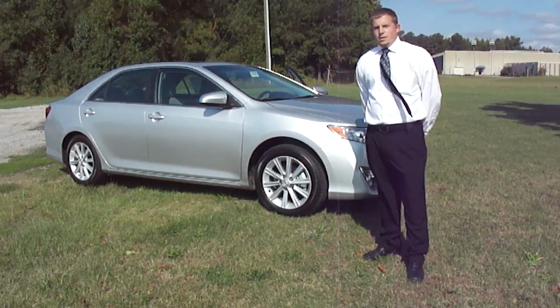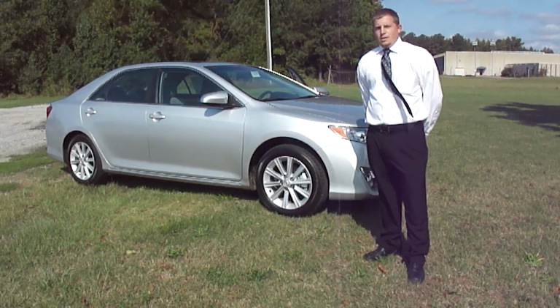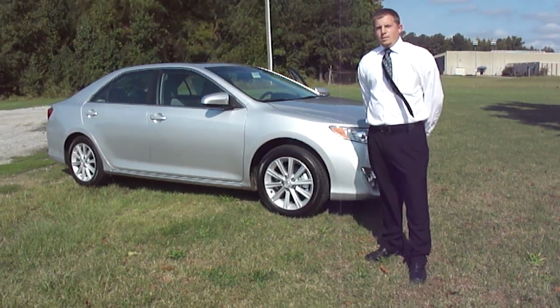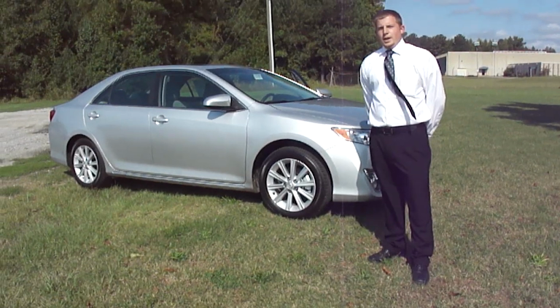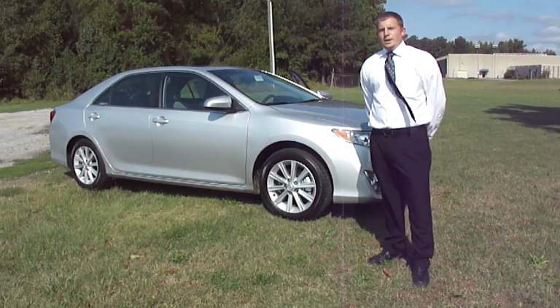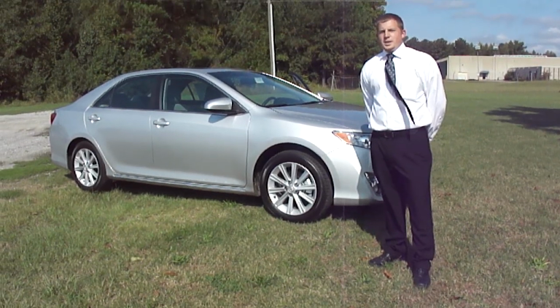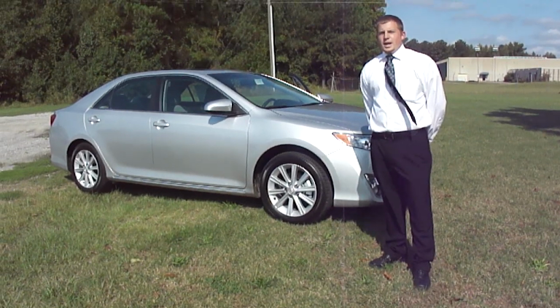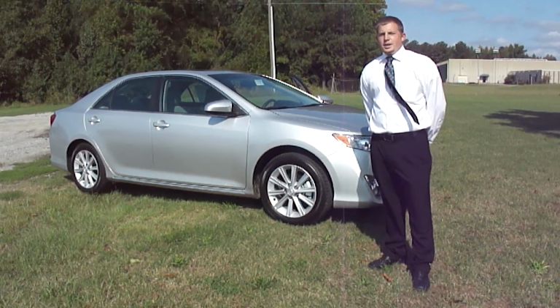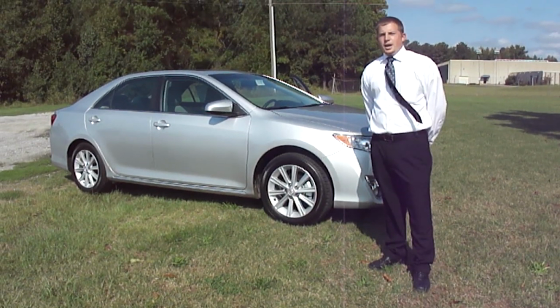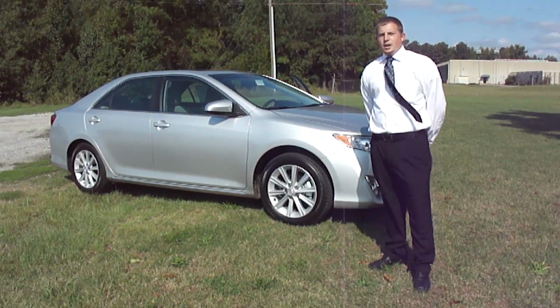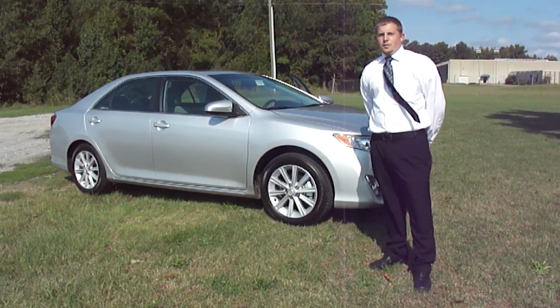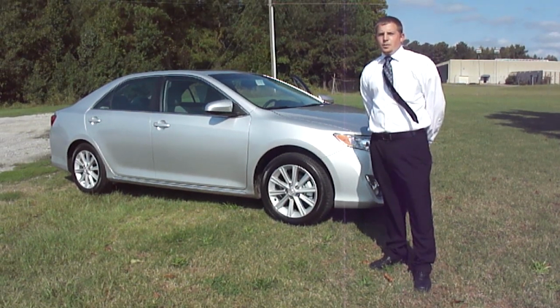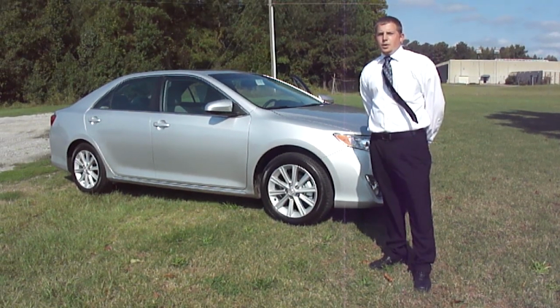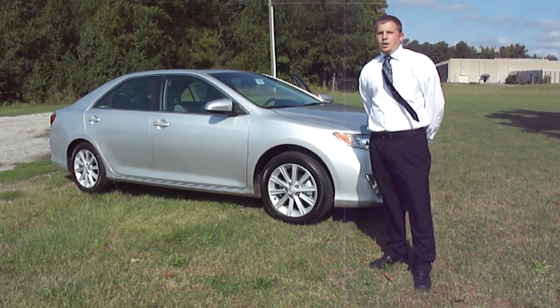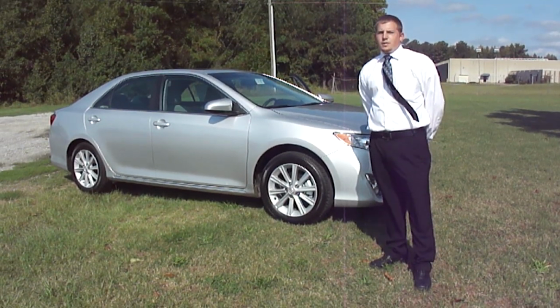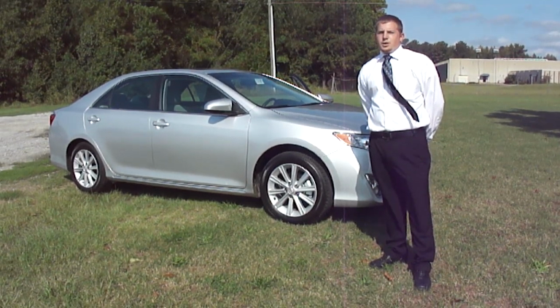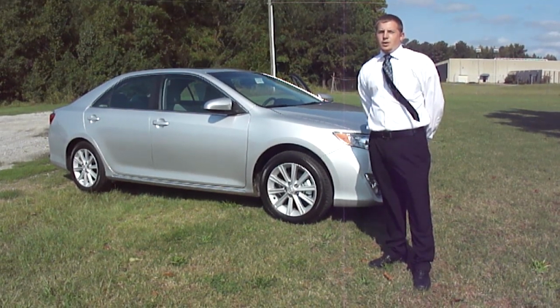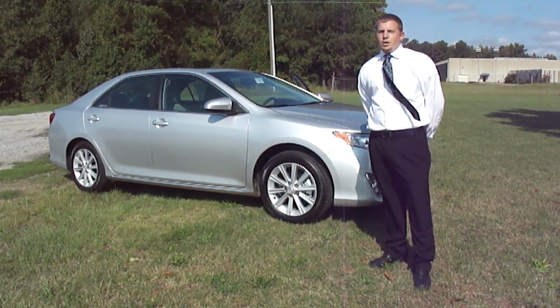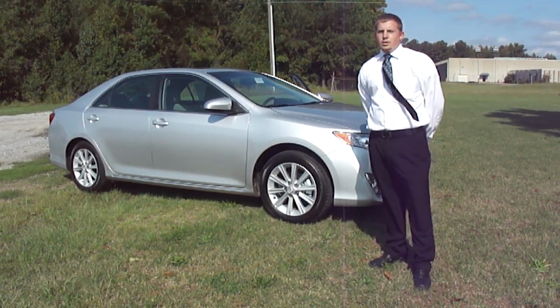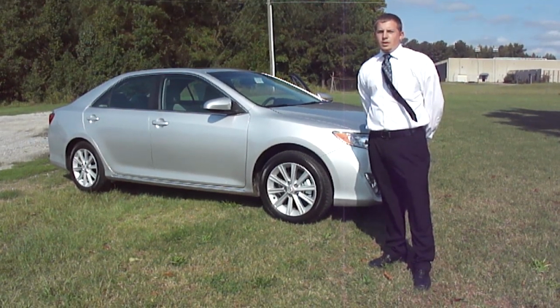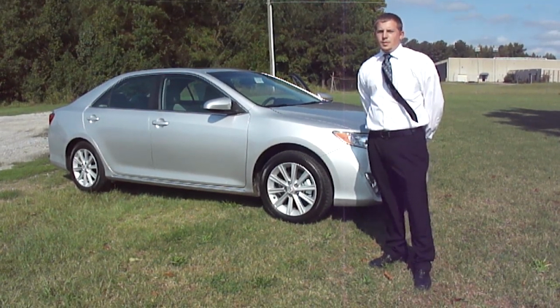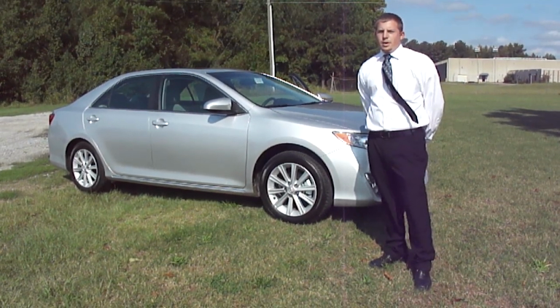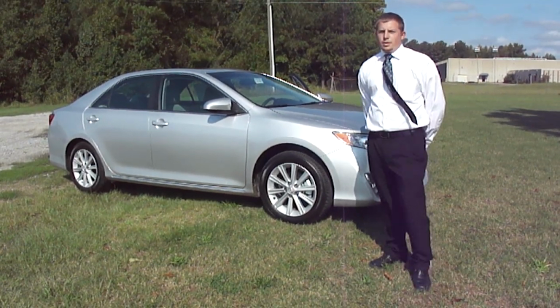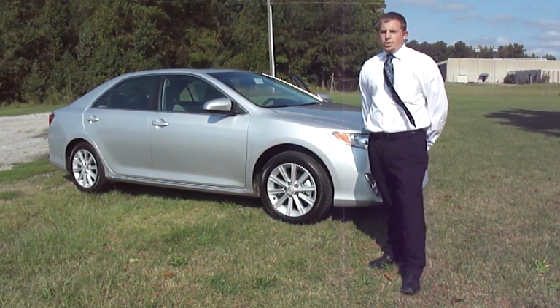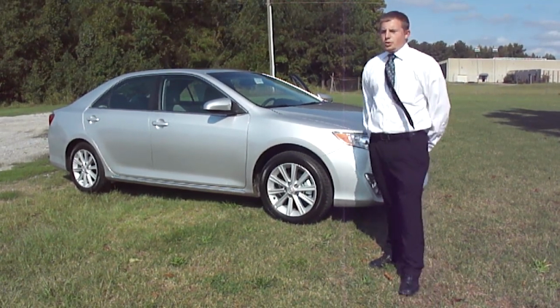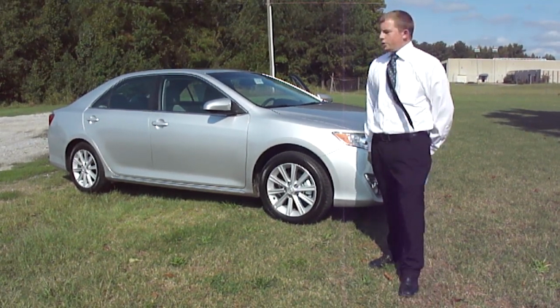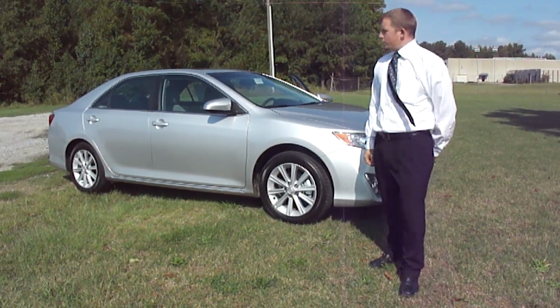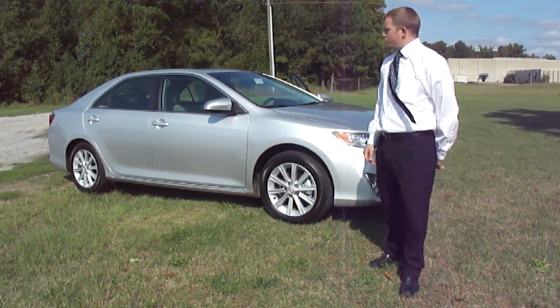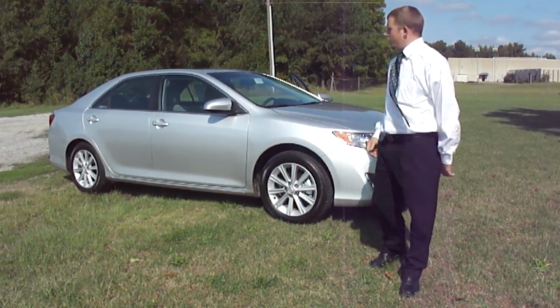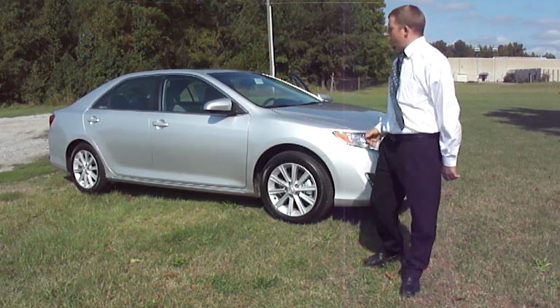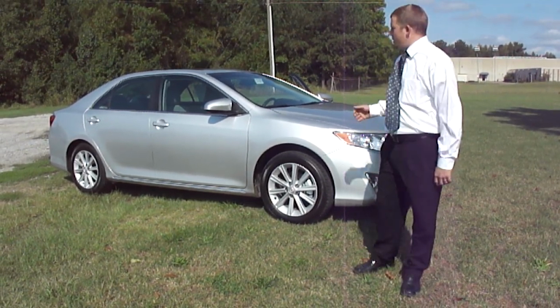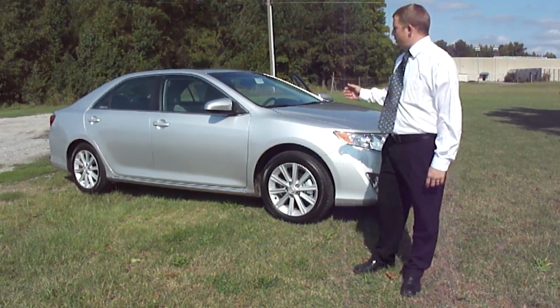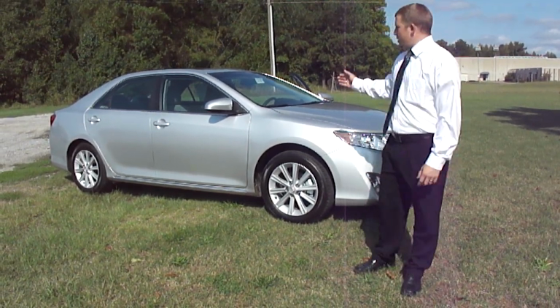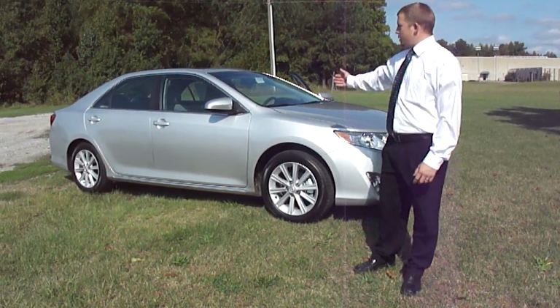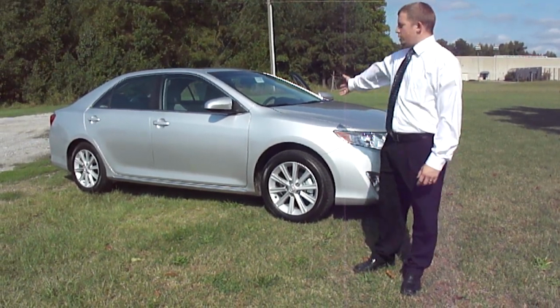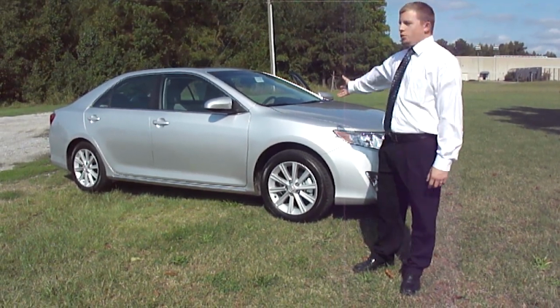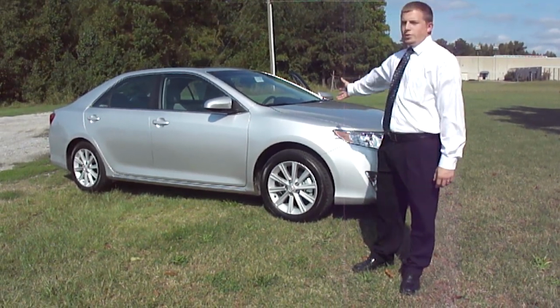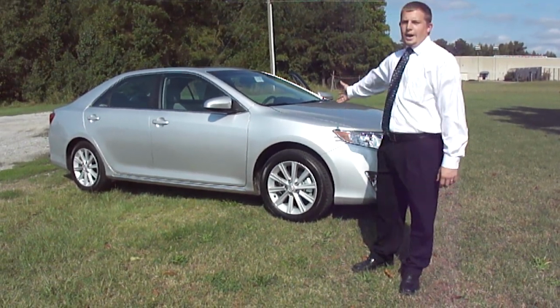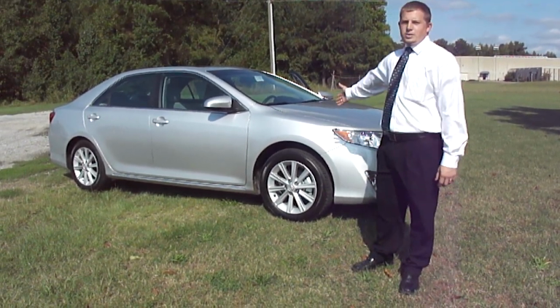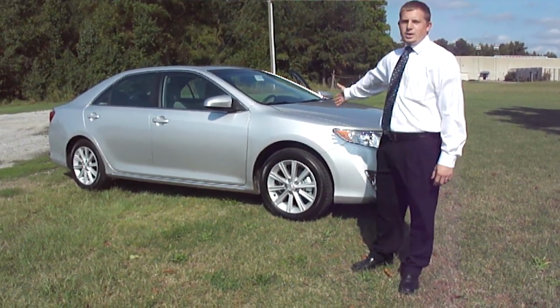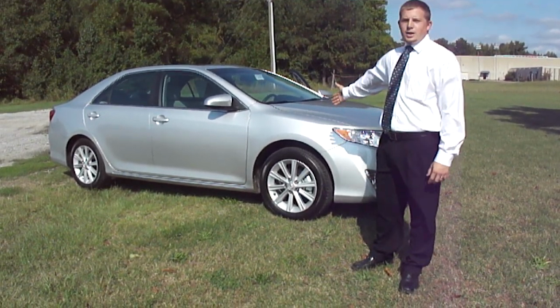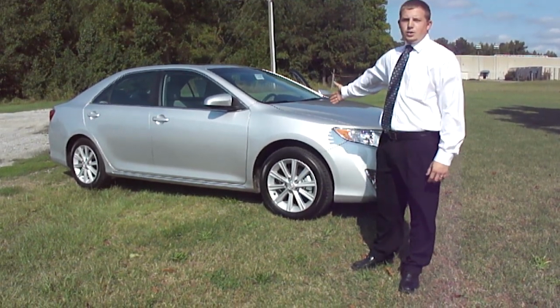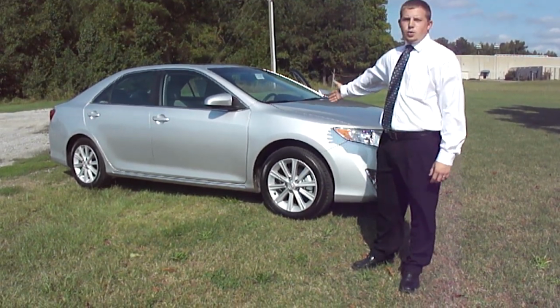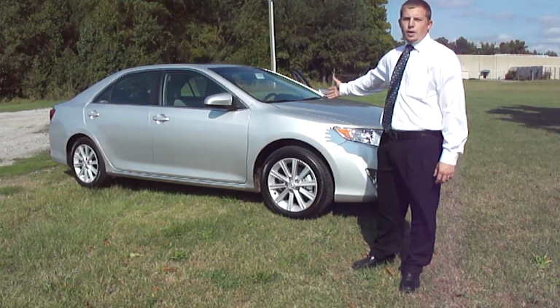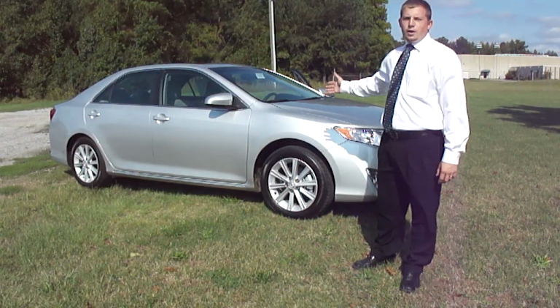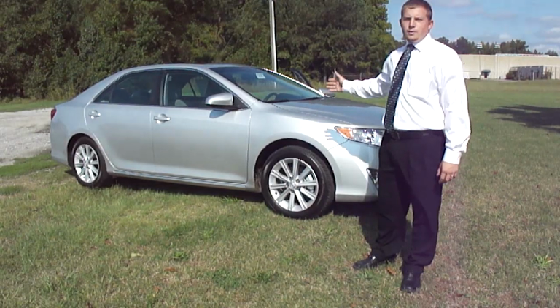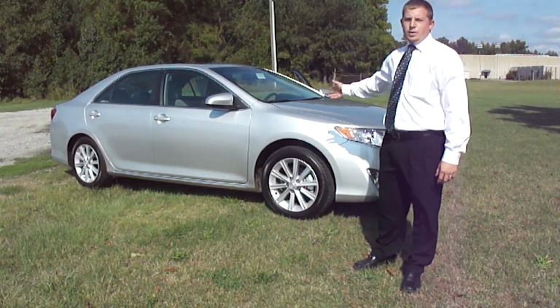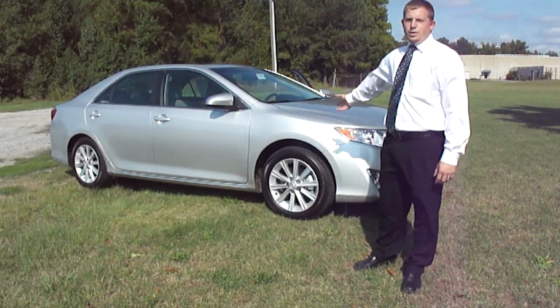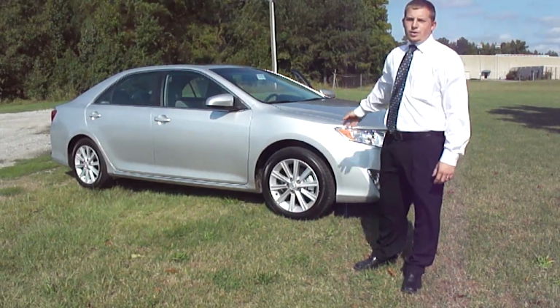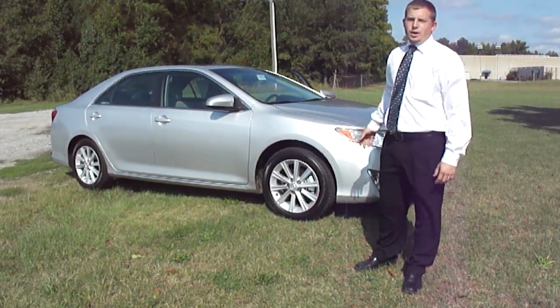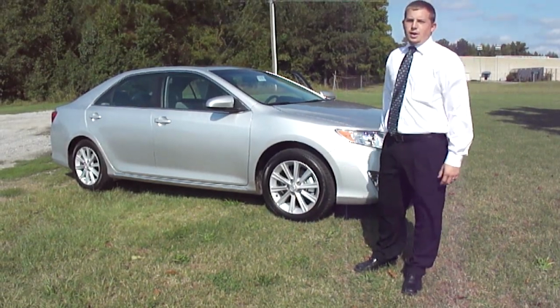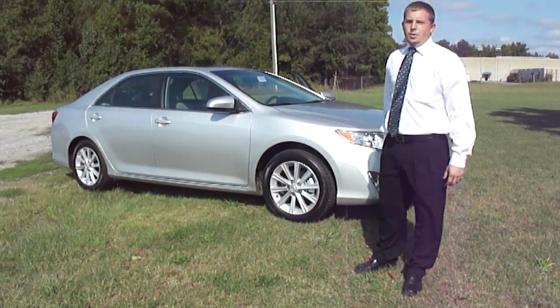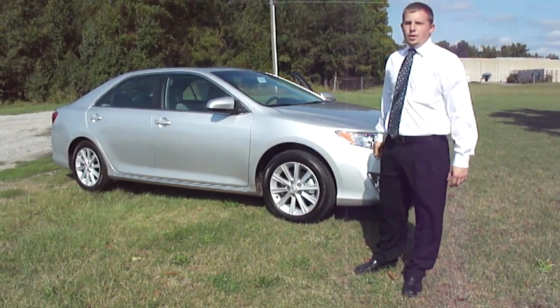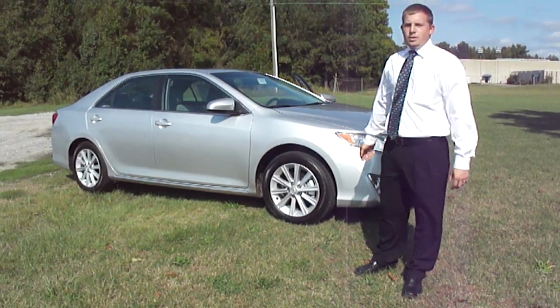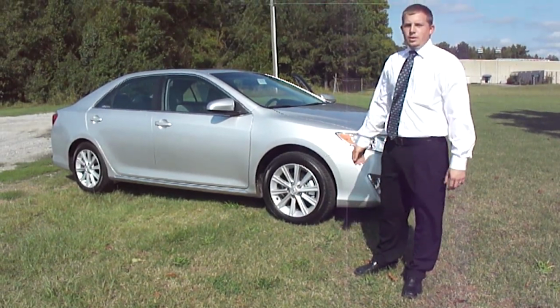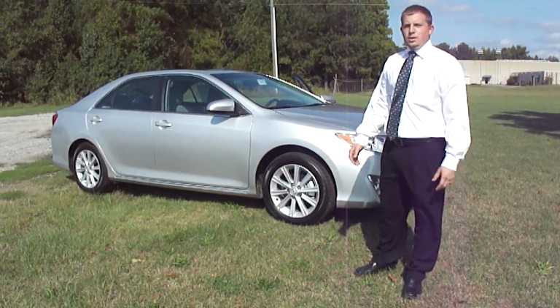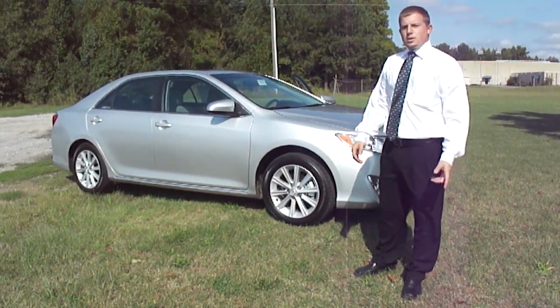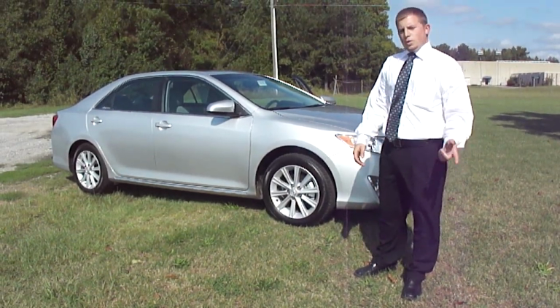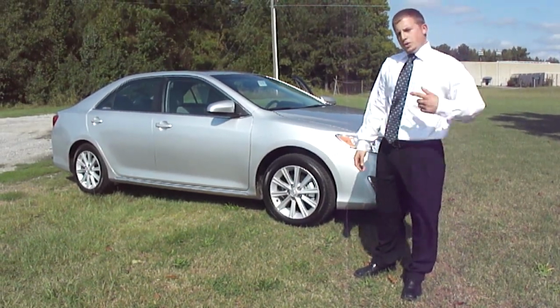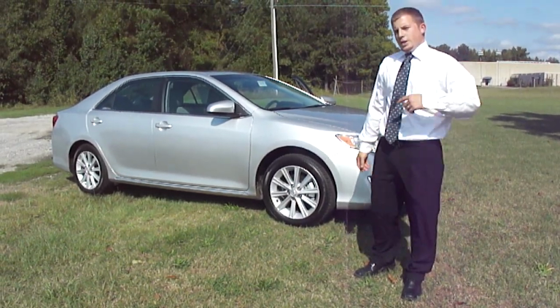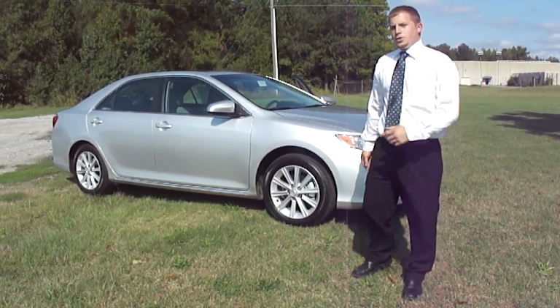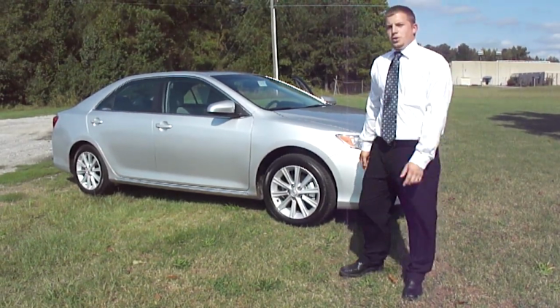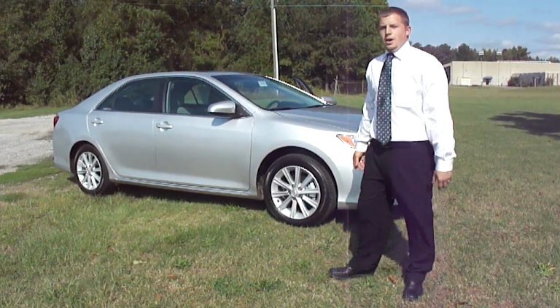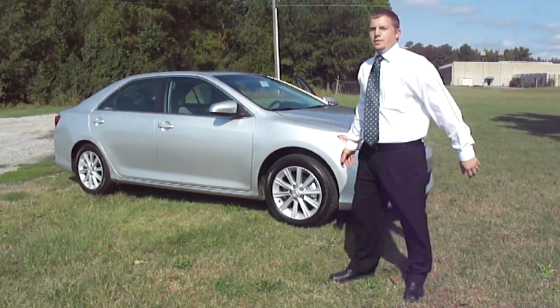My name is Alan Hagen from Lugoff Toyota. I'm here to introduce you to the 2012 Toyota Camry. Let's go on a test drive.